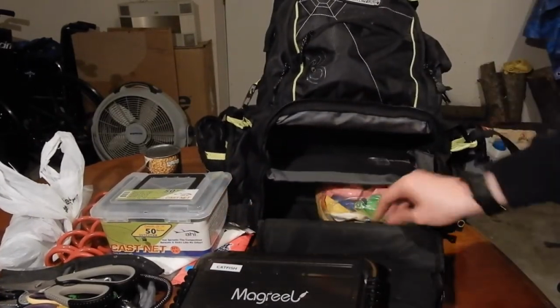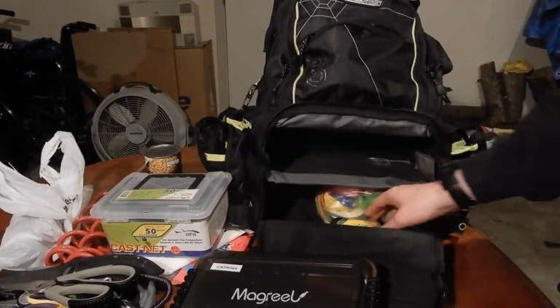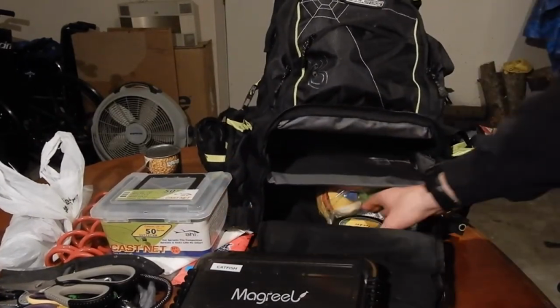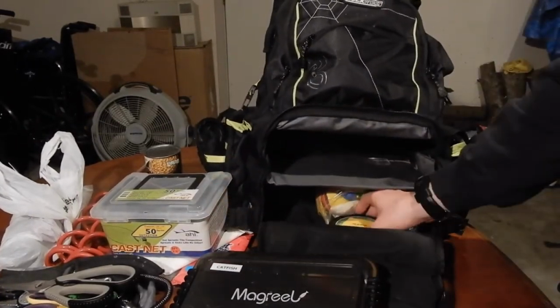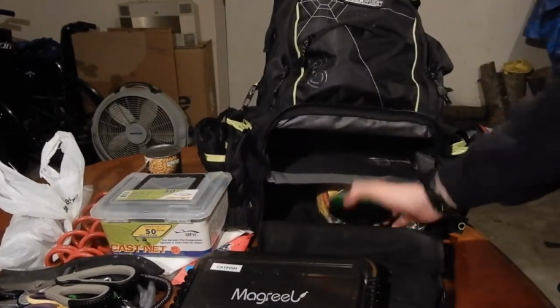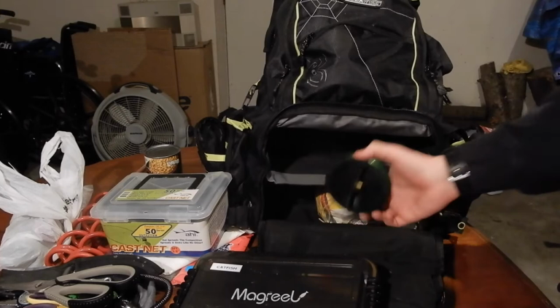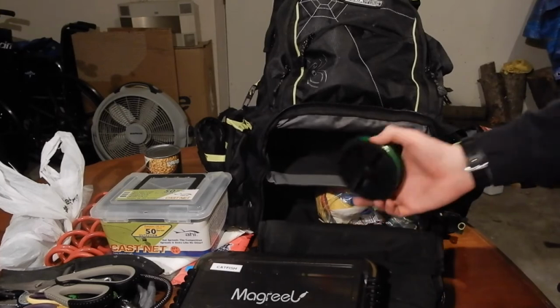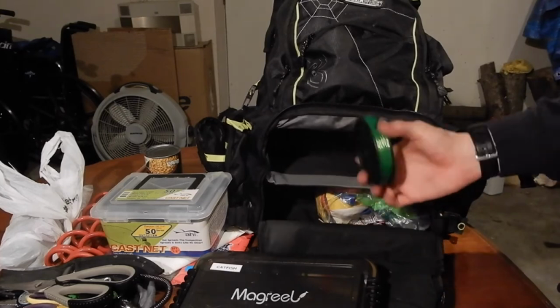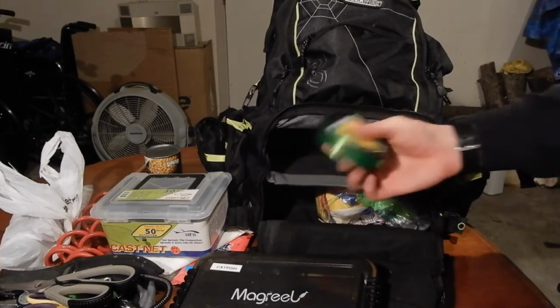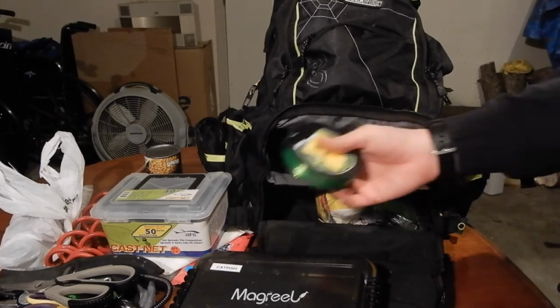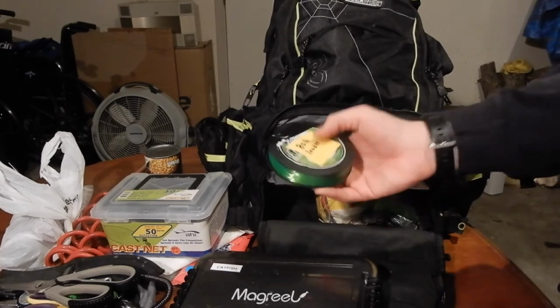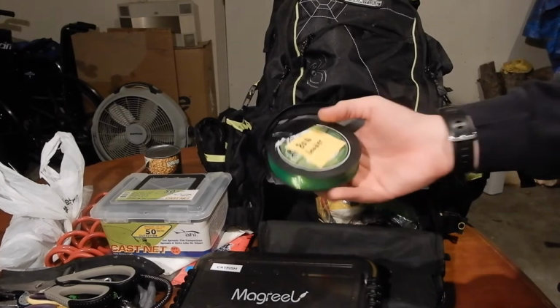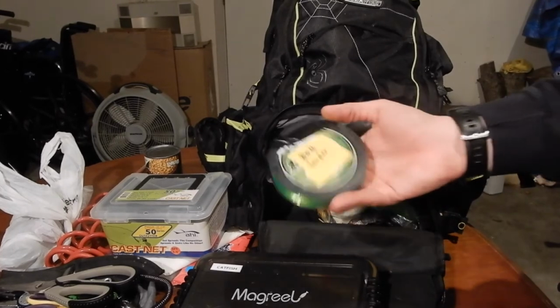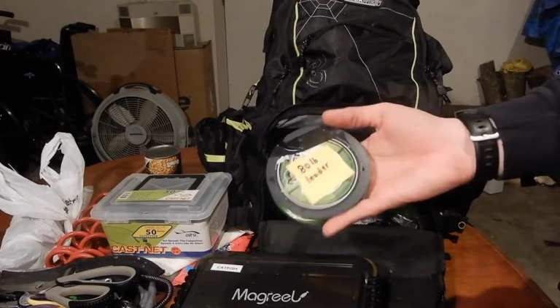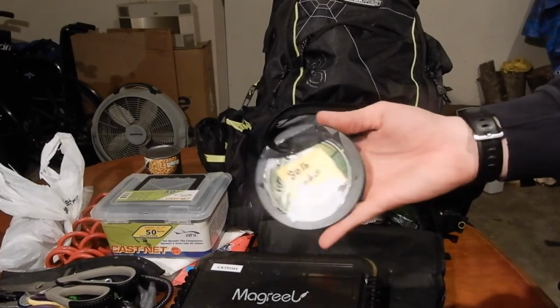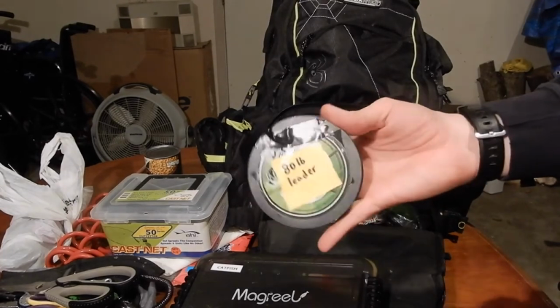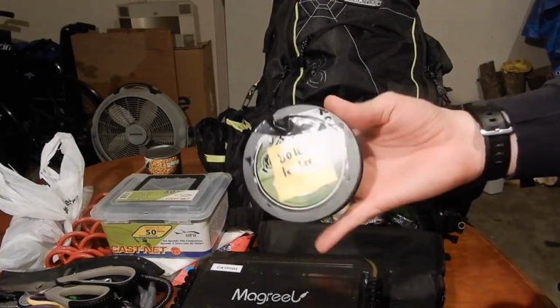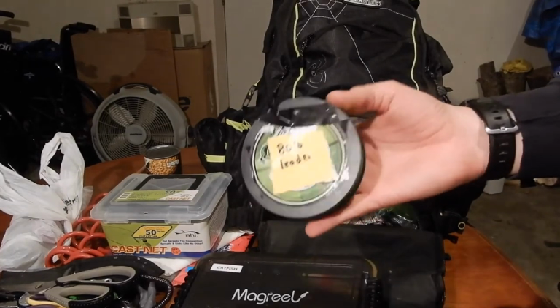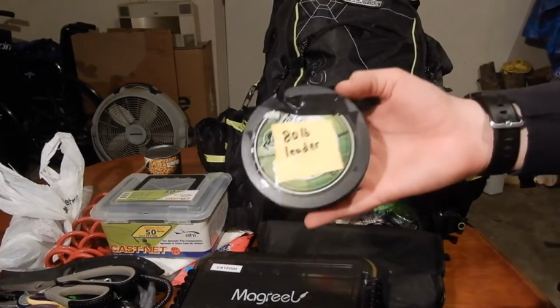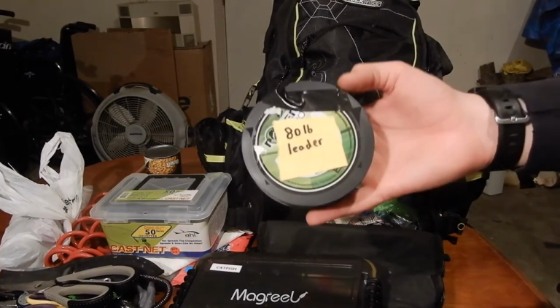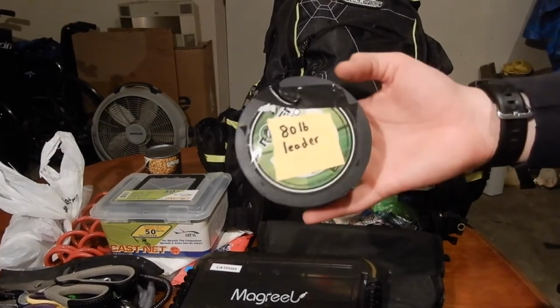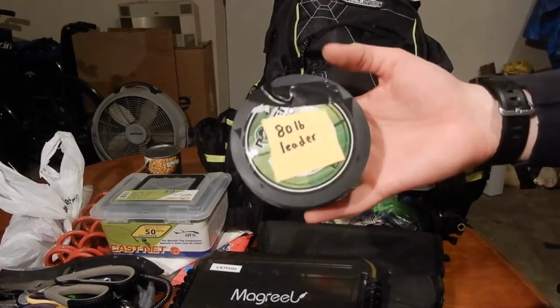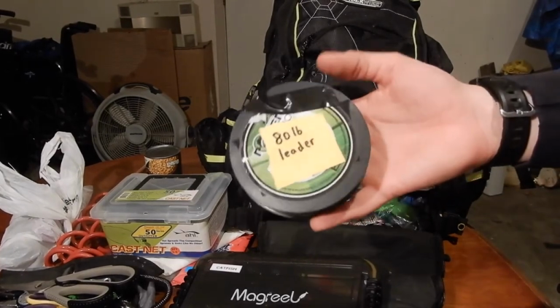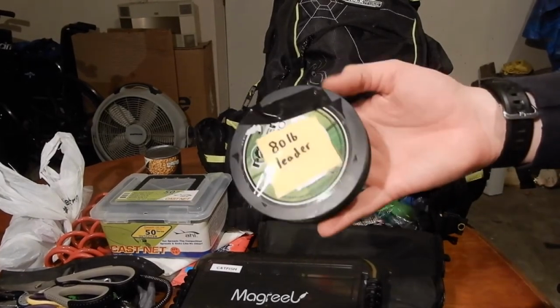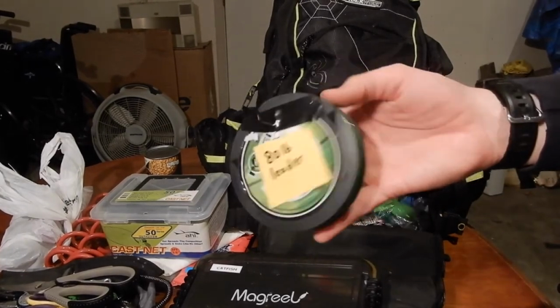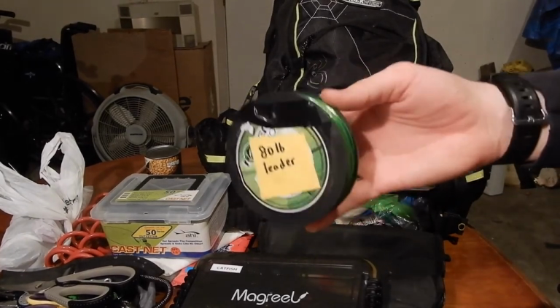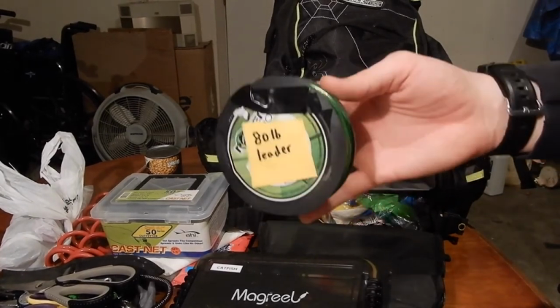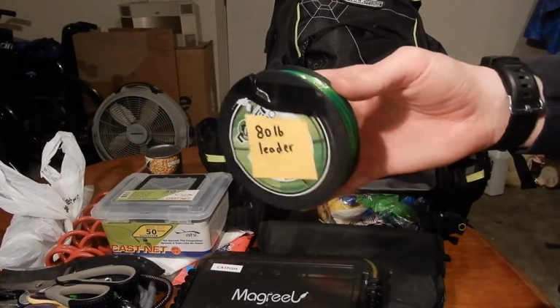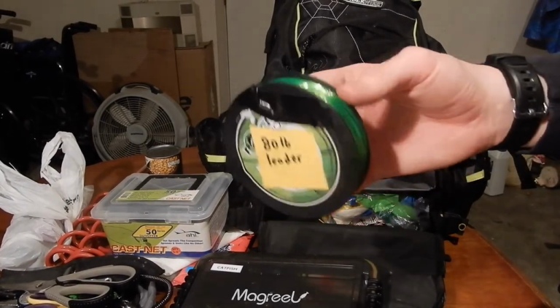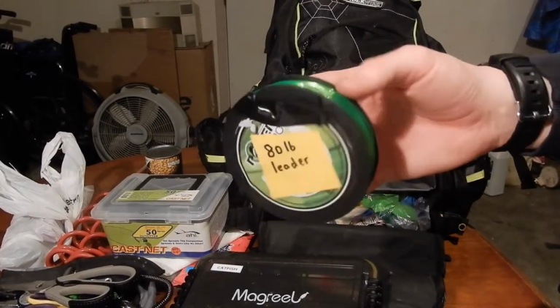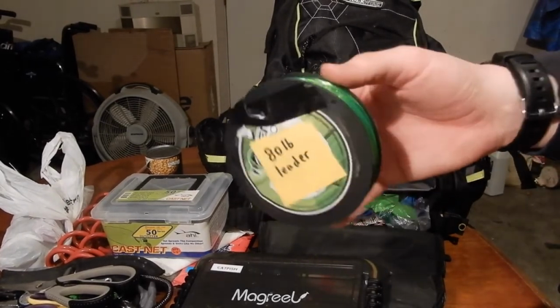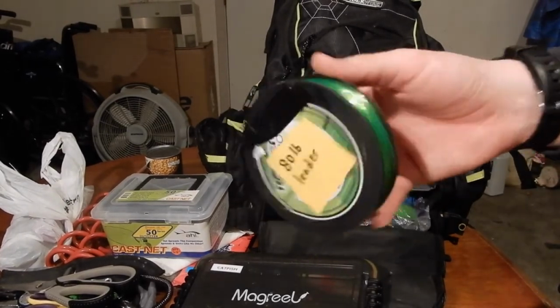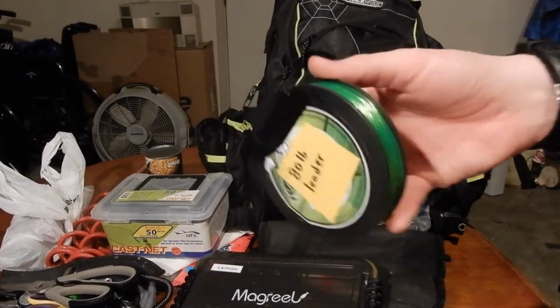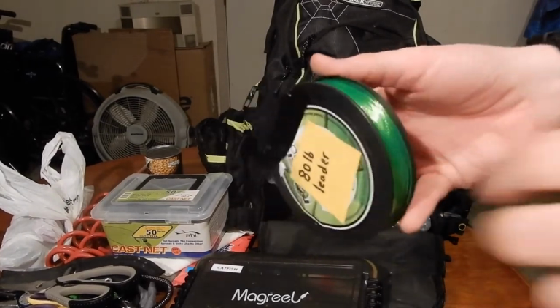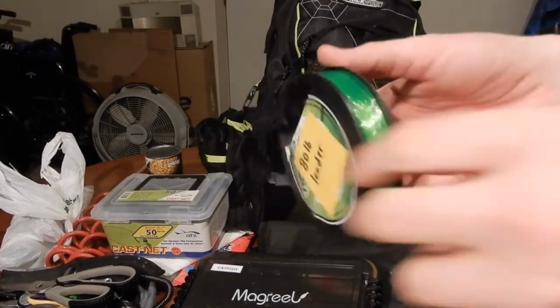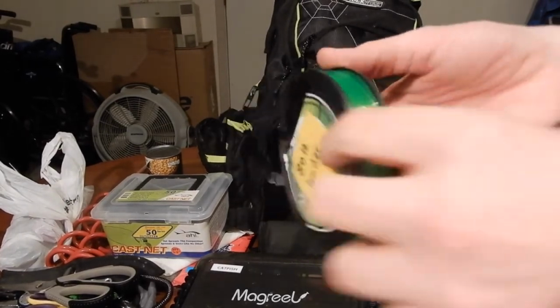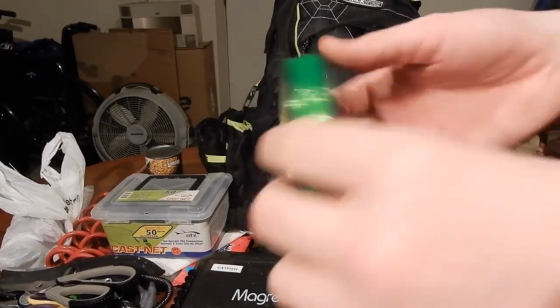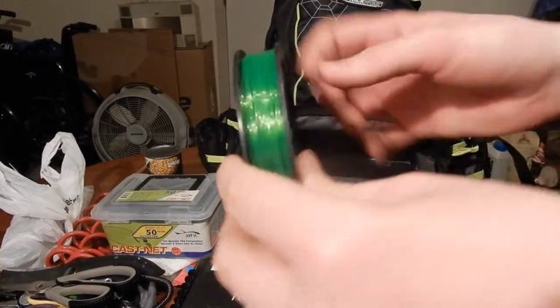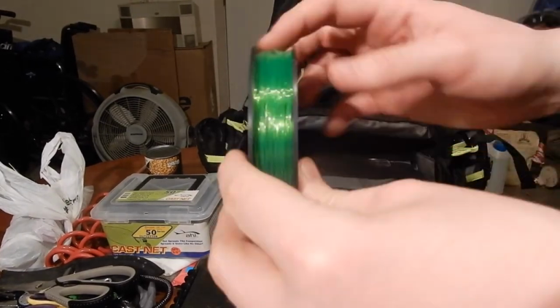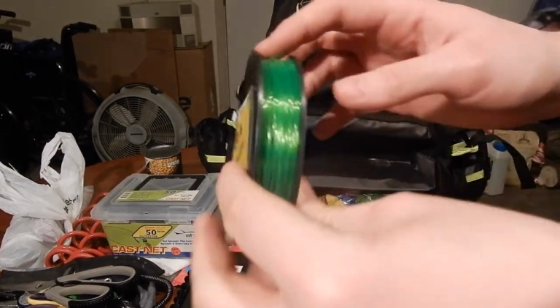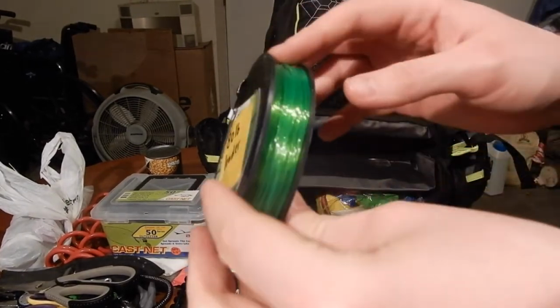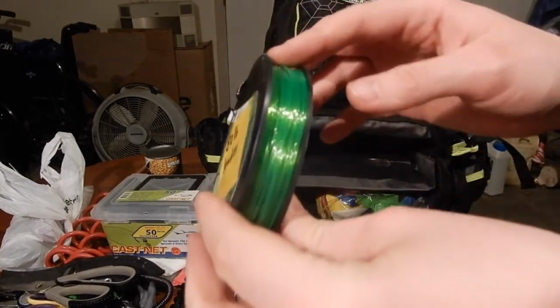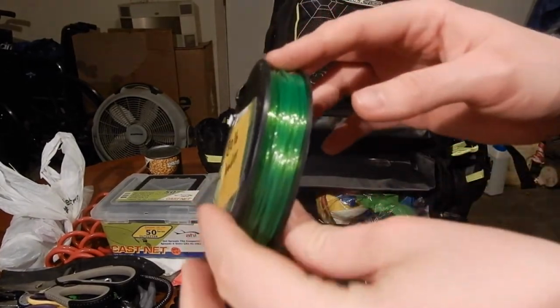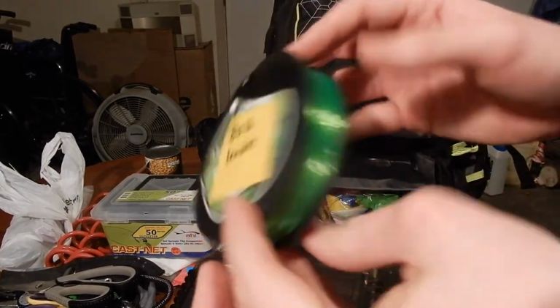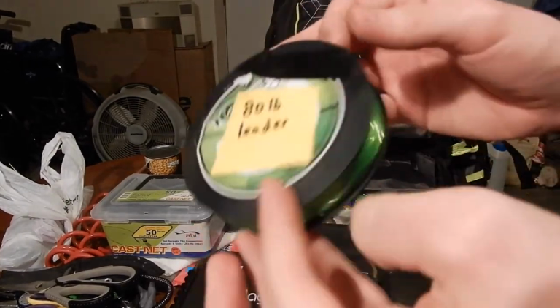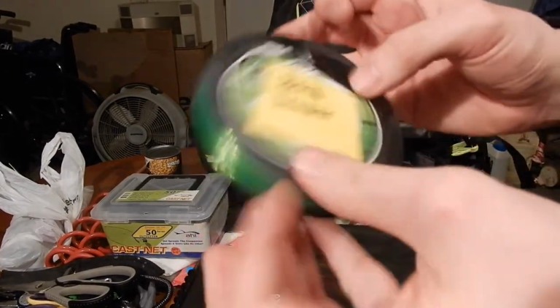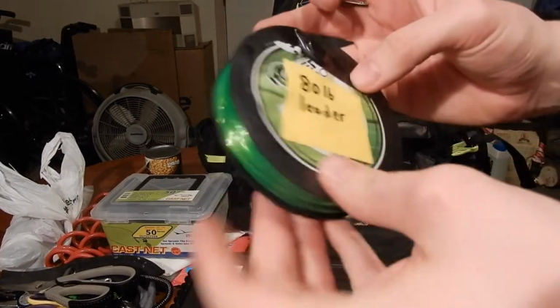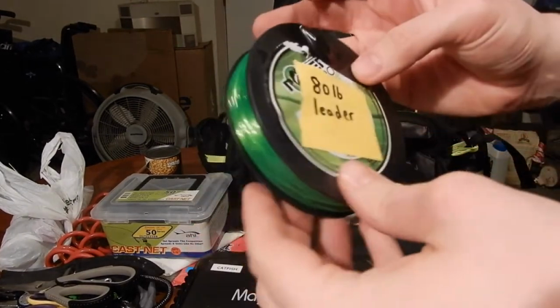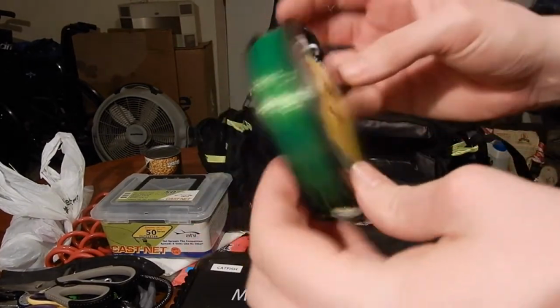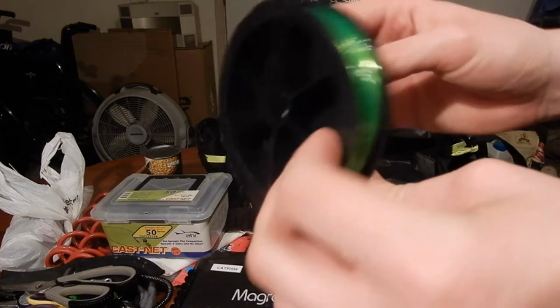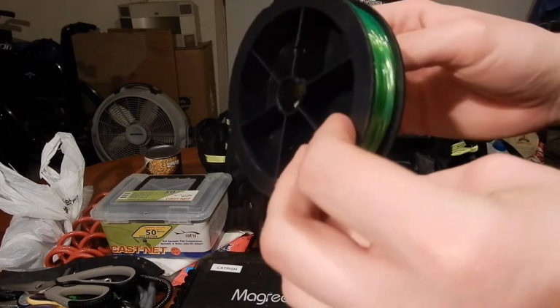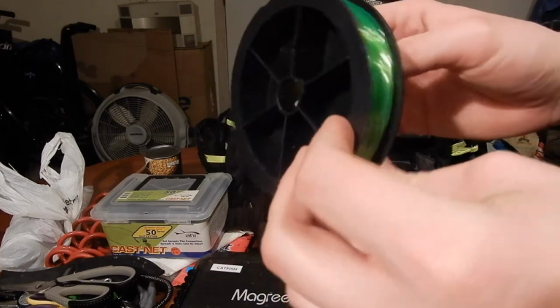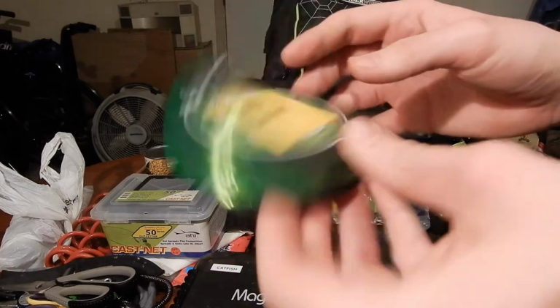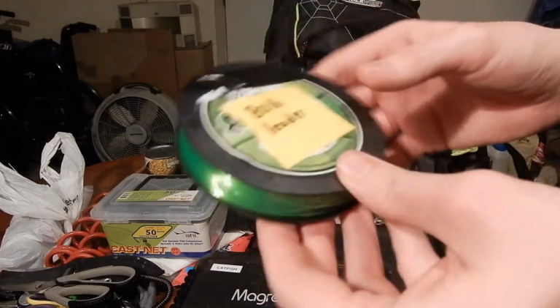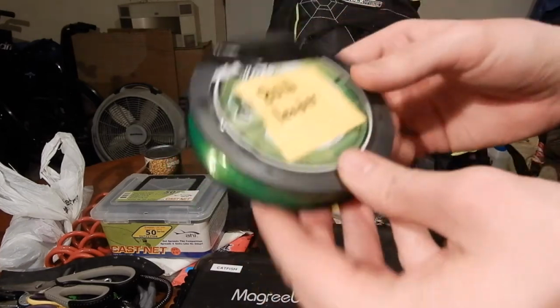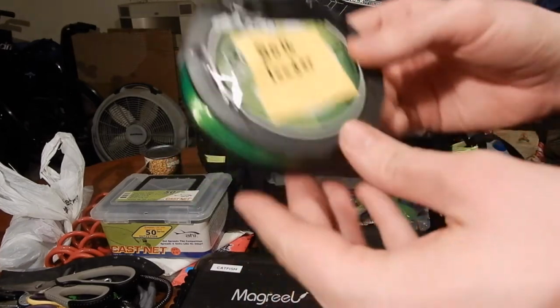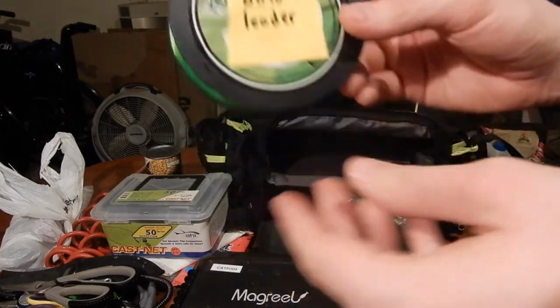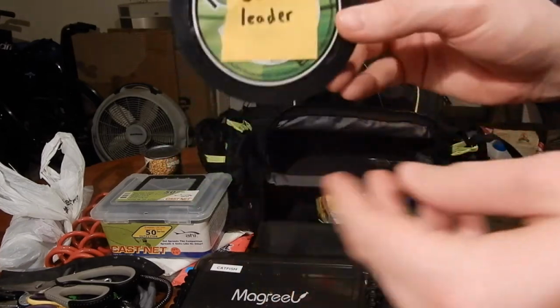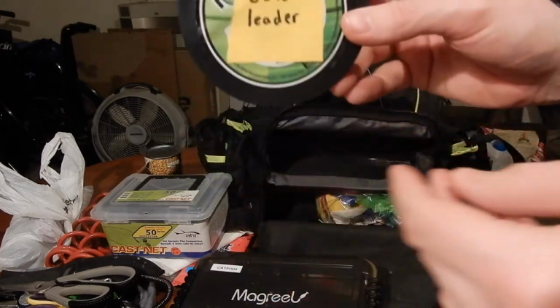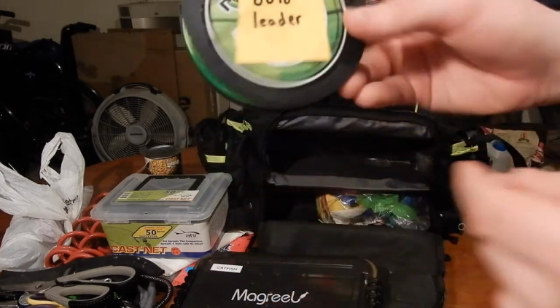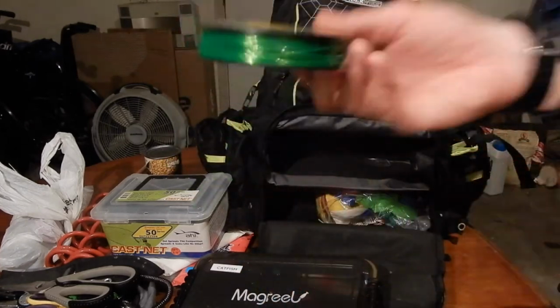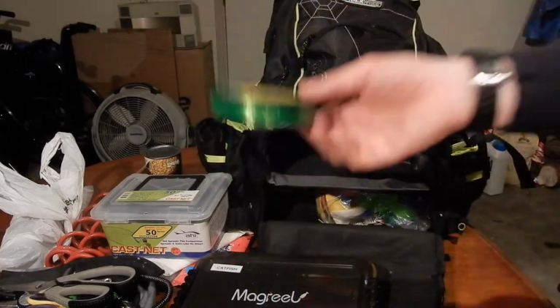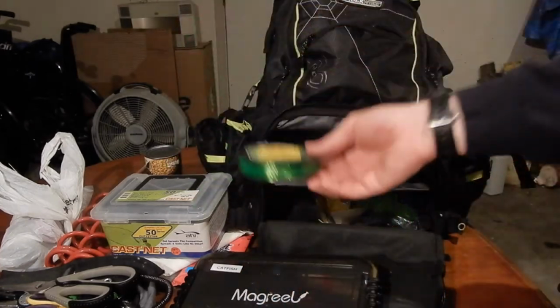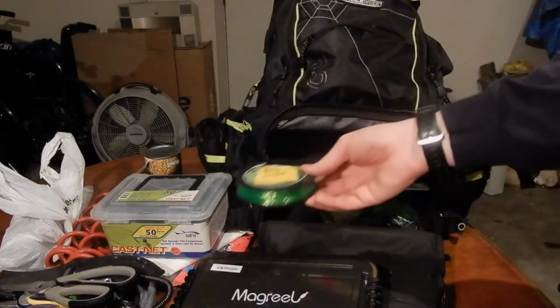Down here I have some leader line. It's 80-pound — kind of excessive — but it's 80-pound mono leader and it works good.